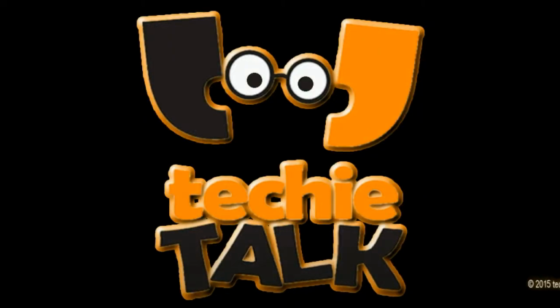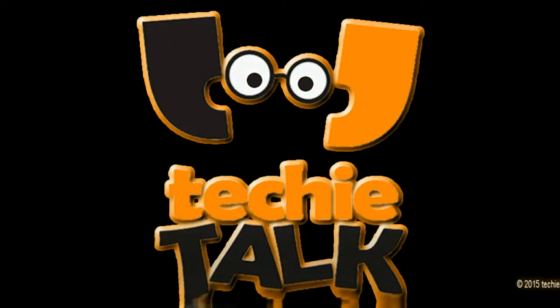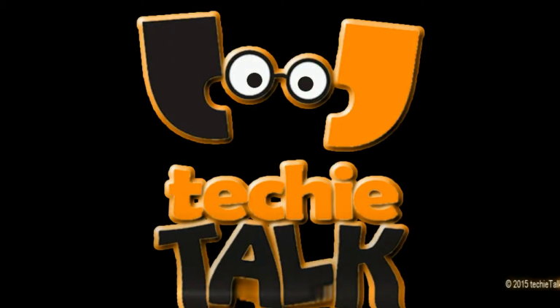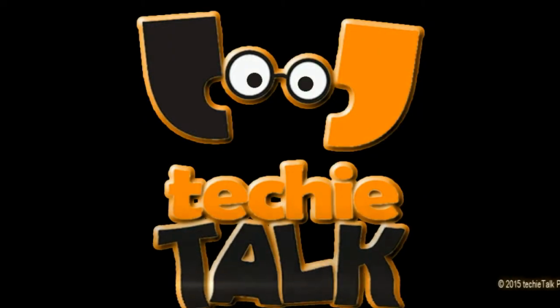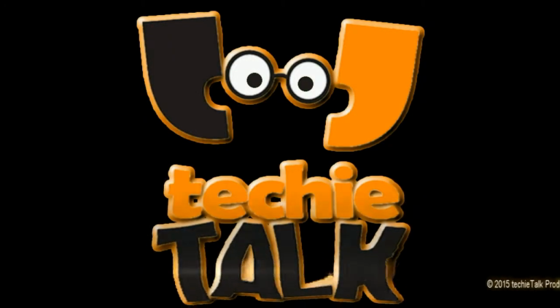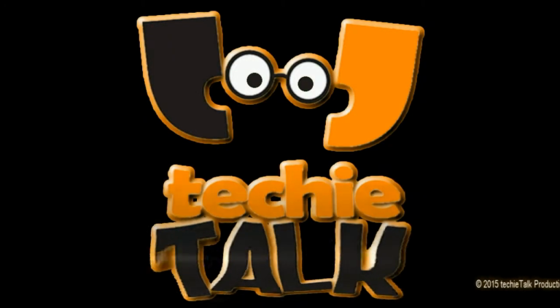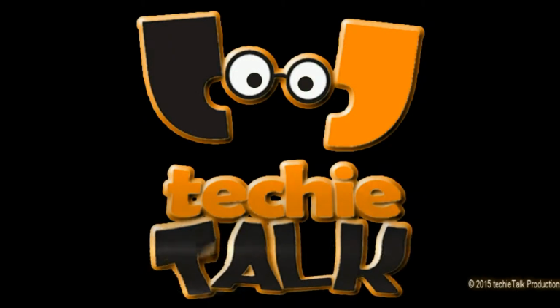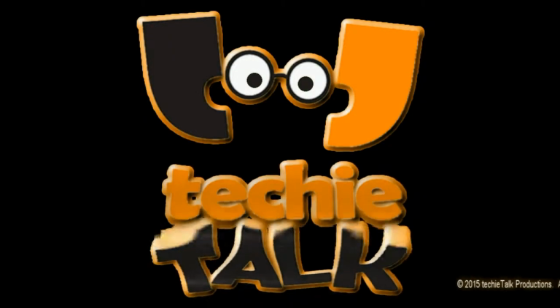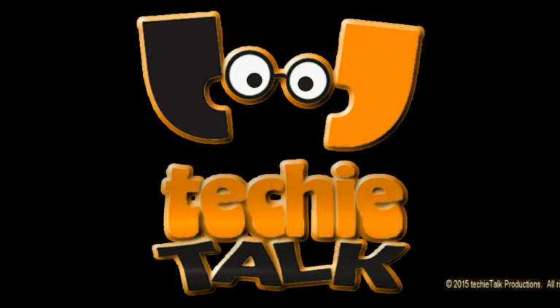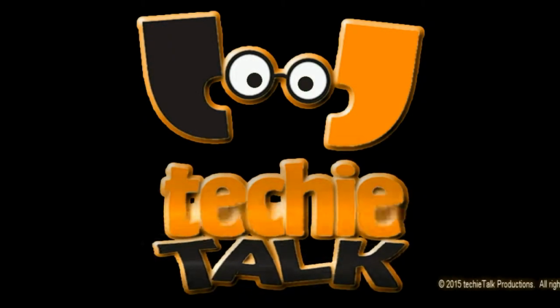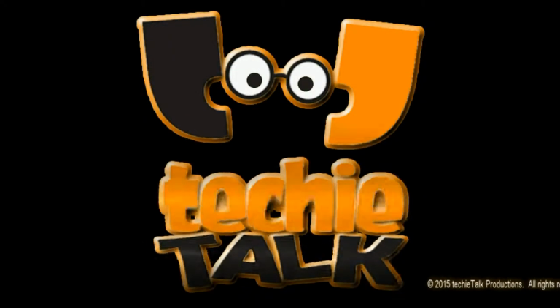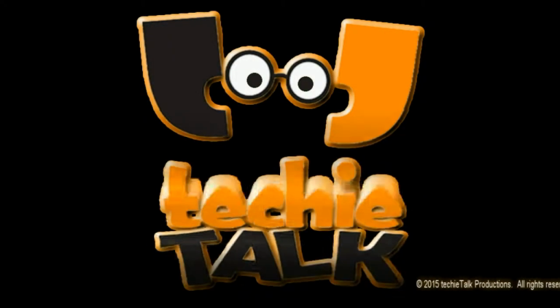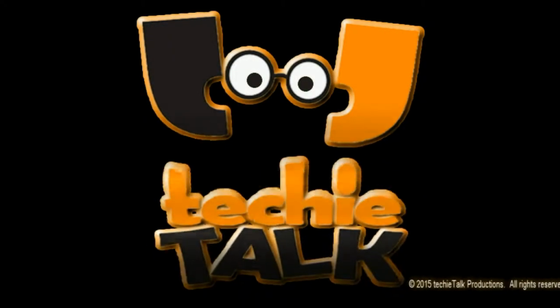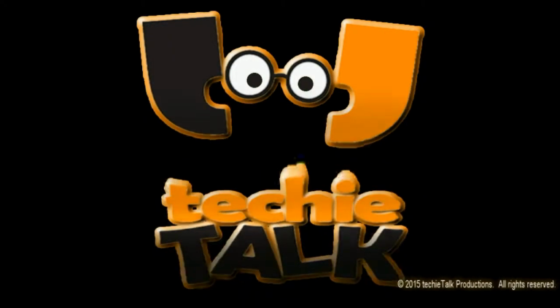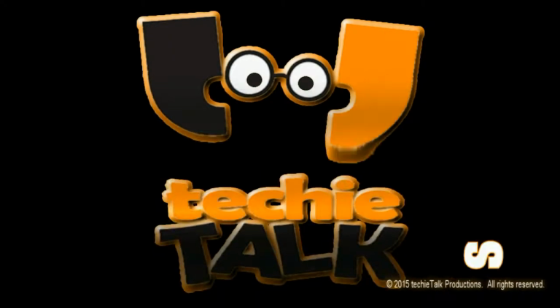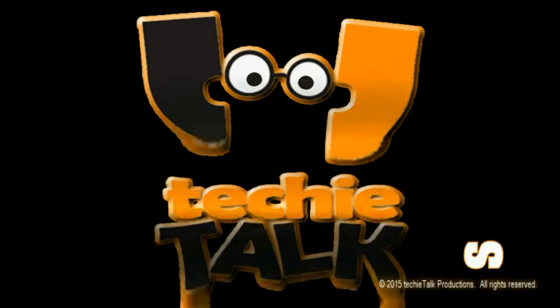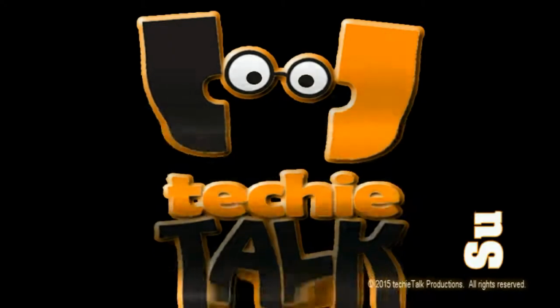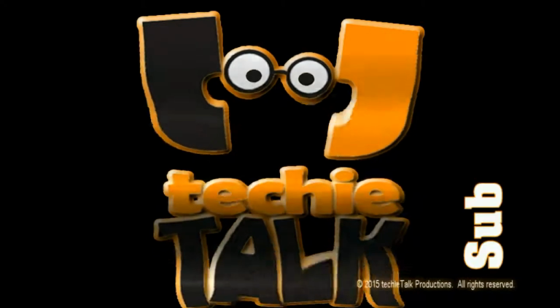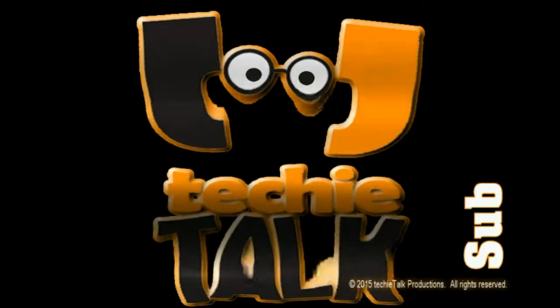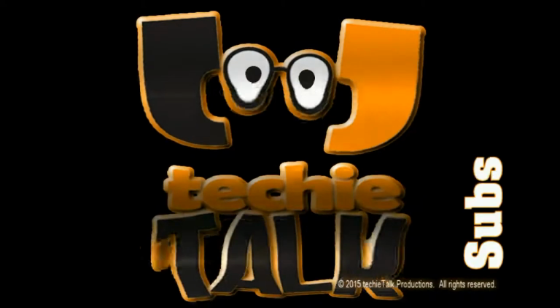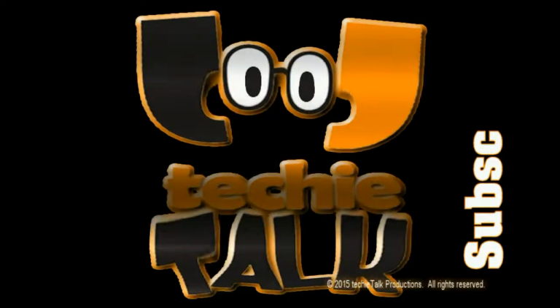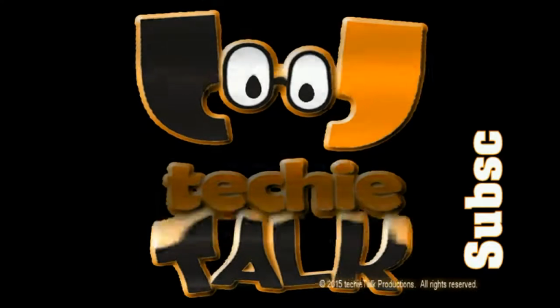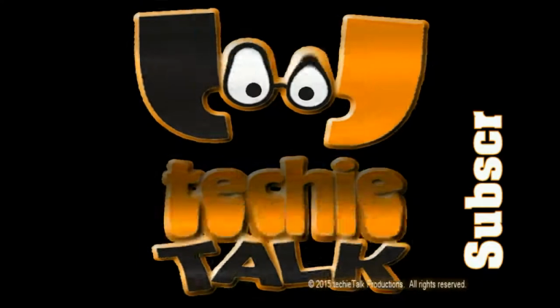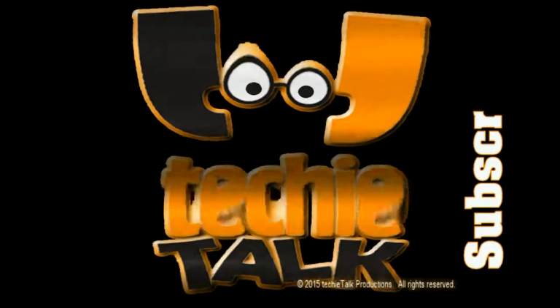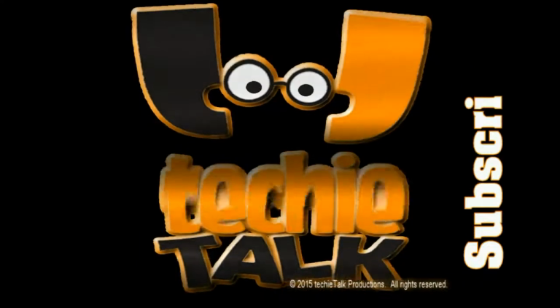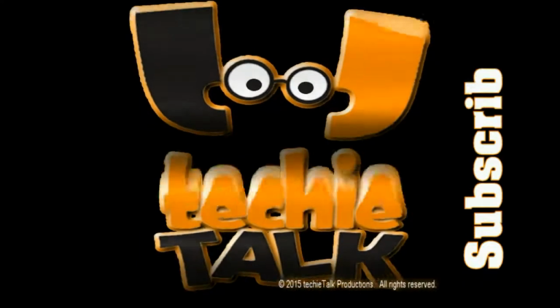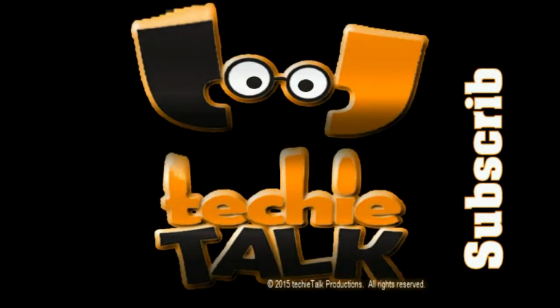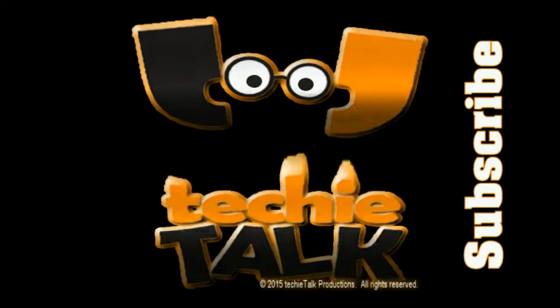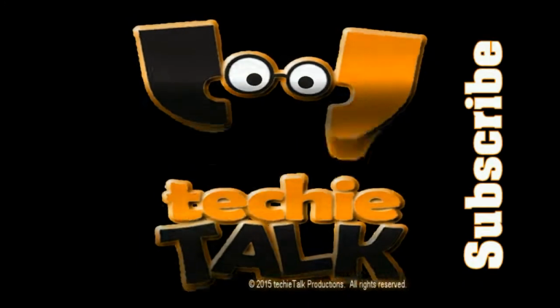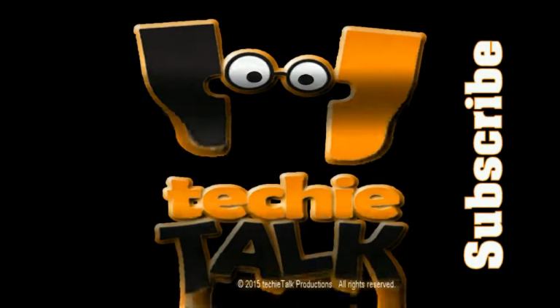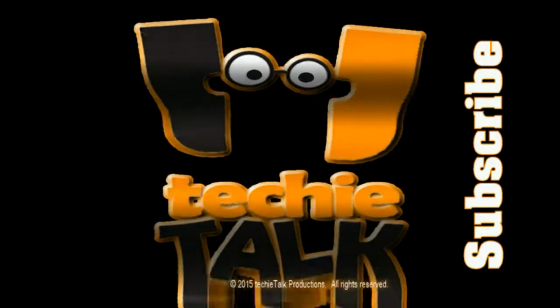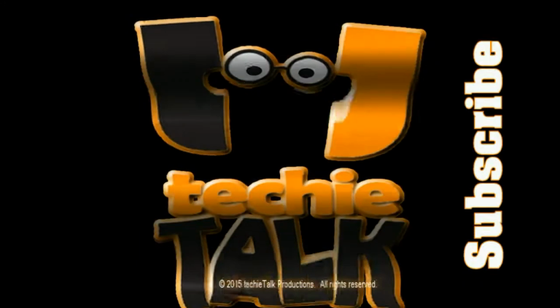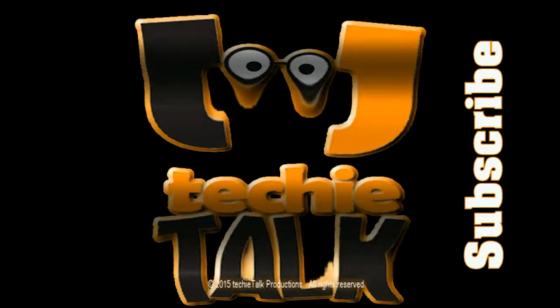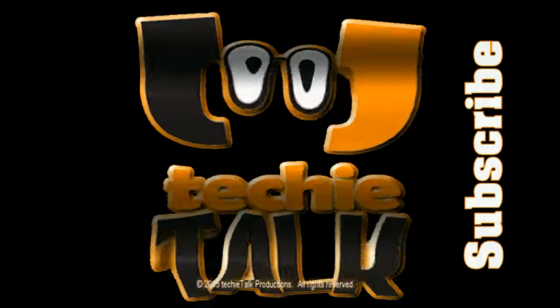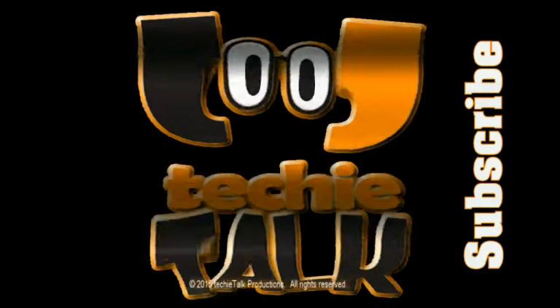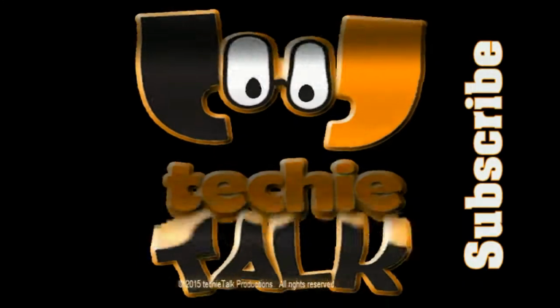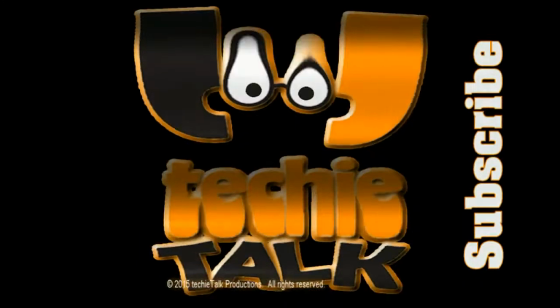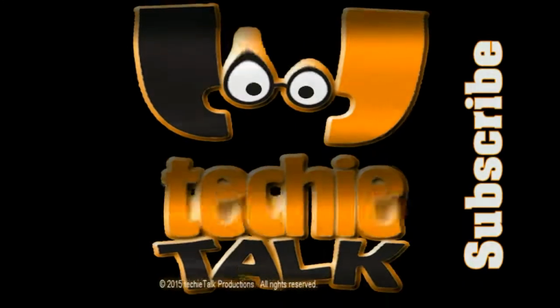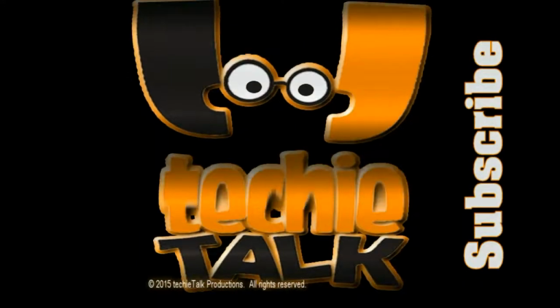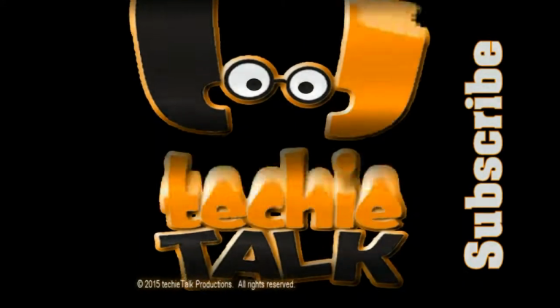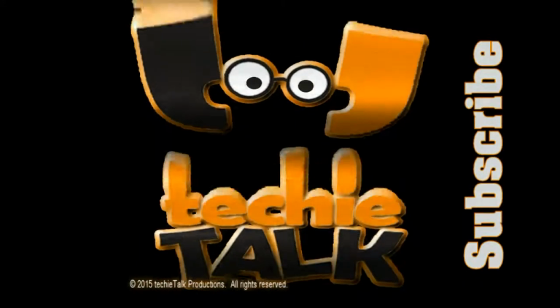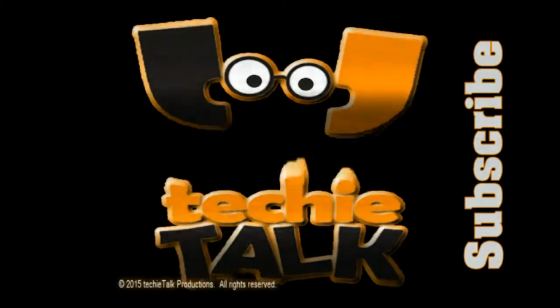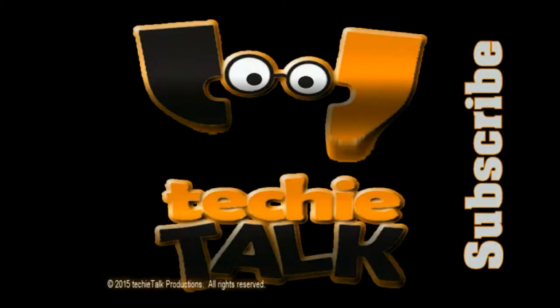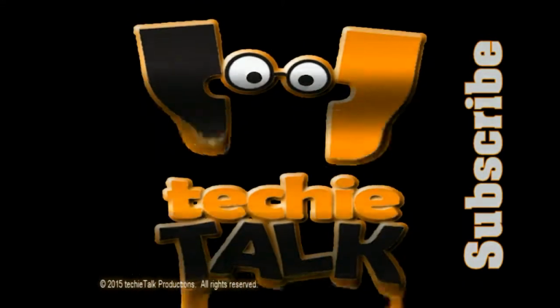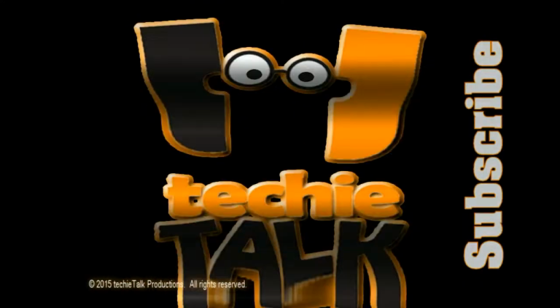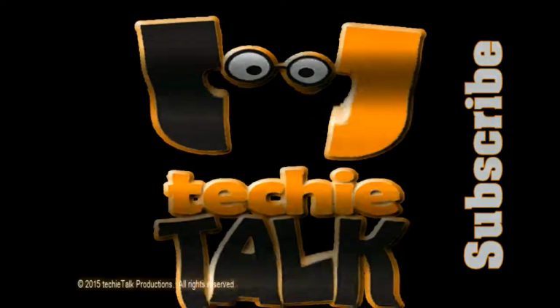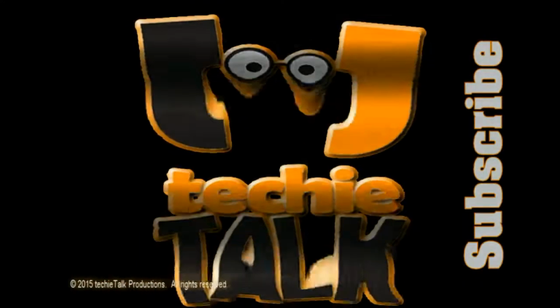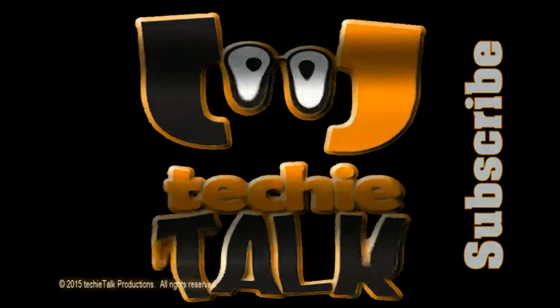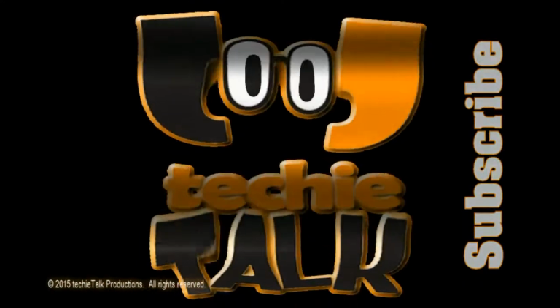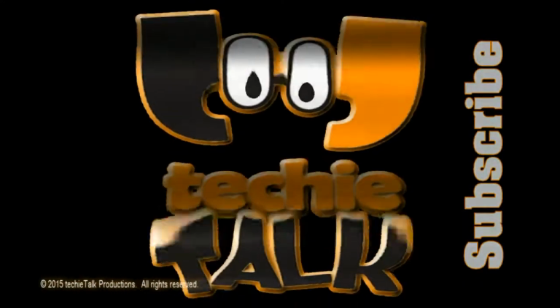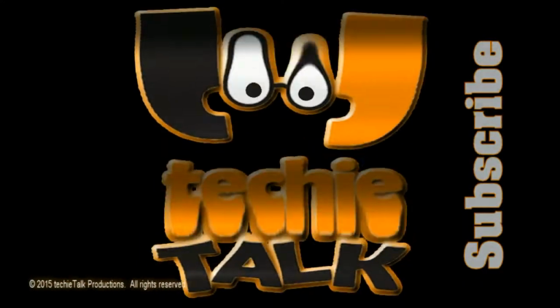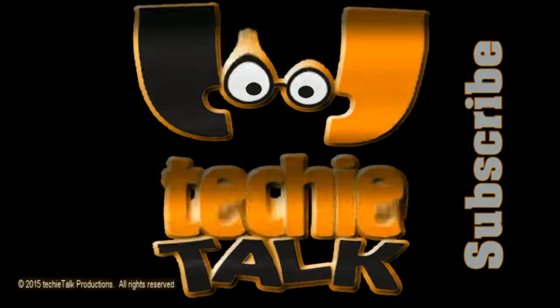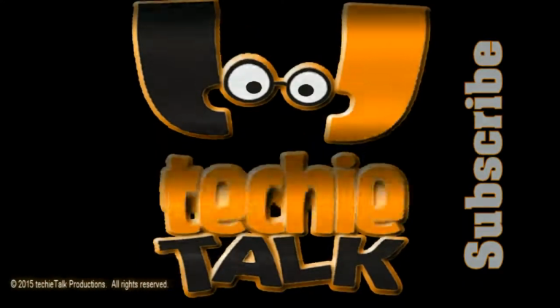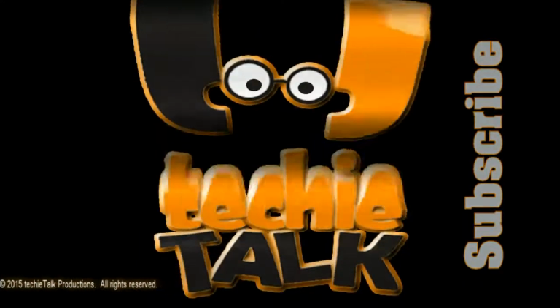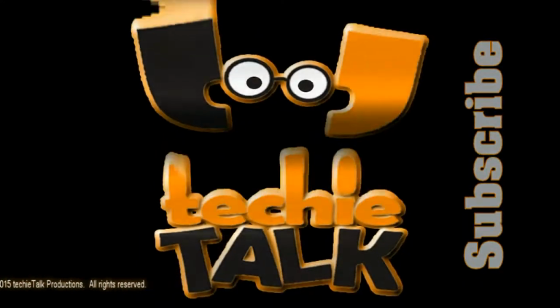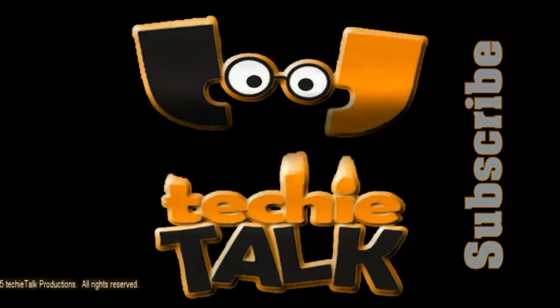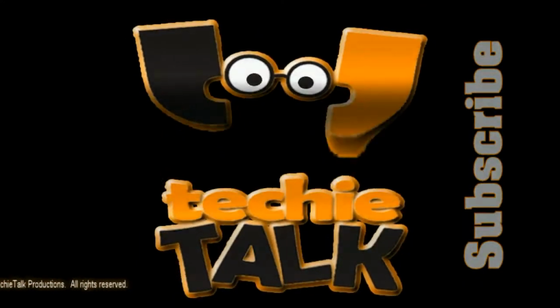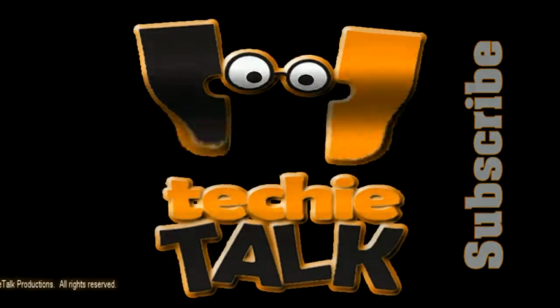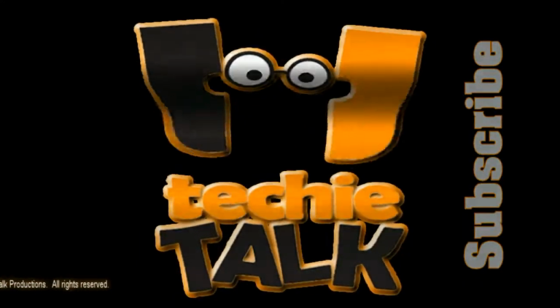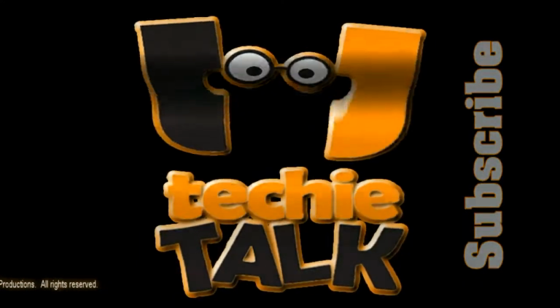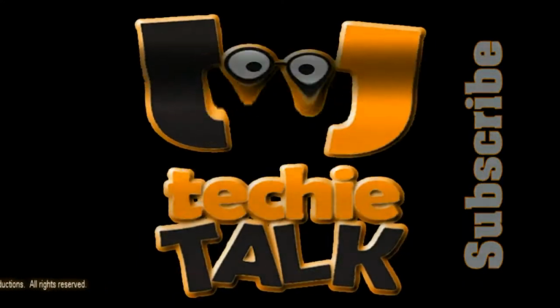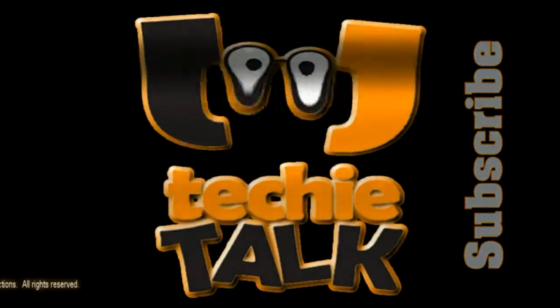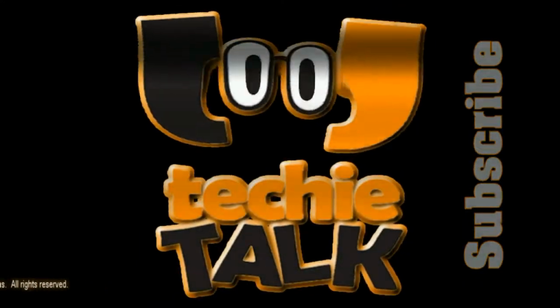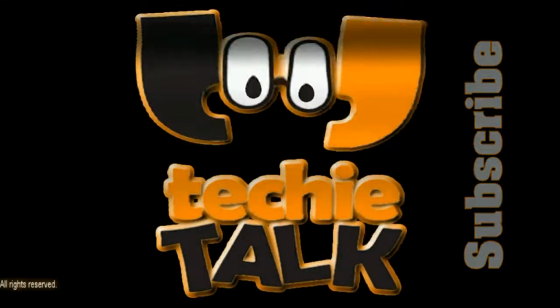I am Amy from the Techie Talk YouTube channel. Thanks for watching and don't forget to subscribe.